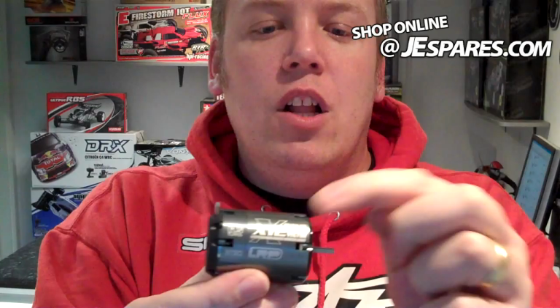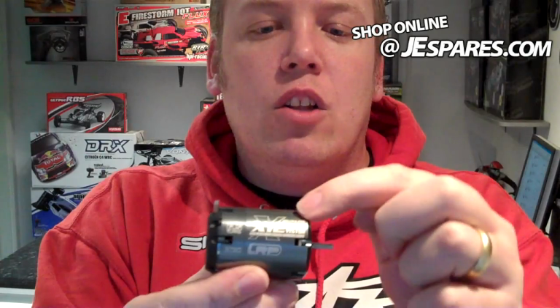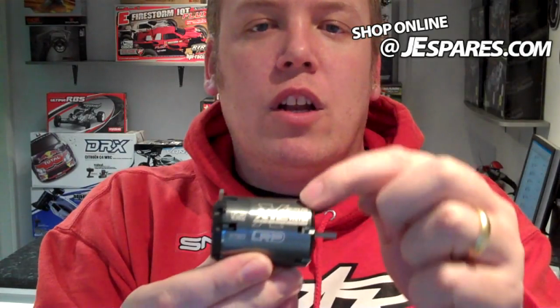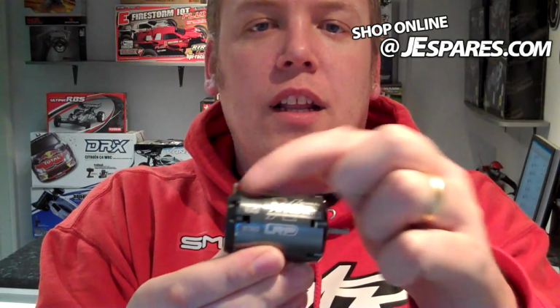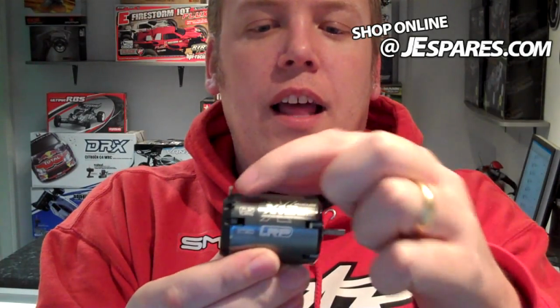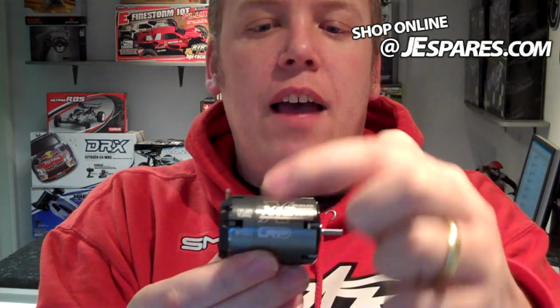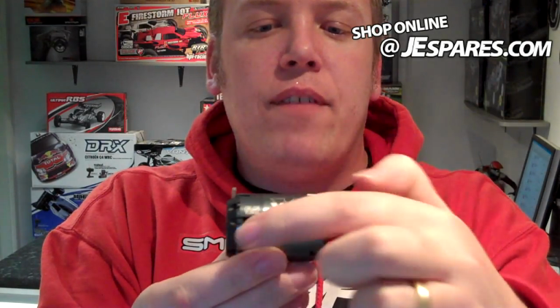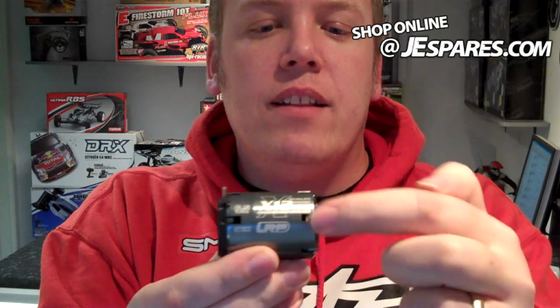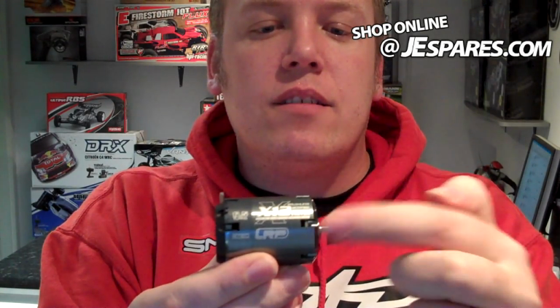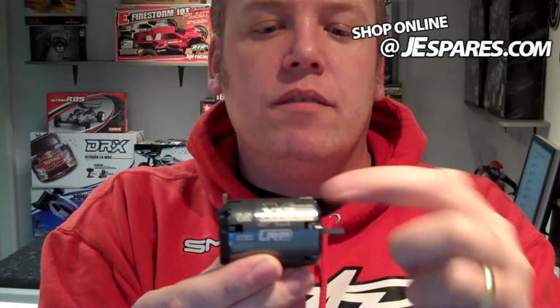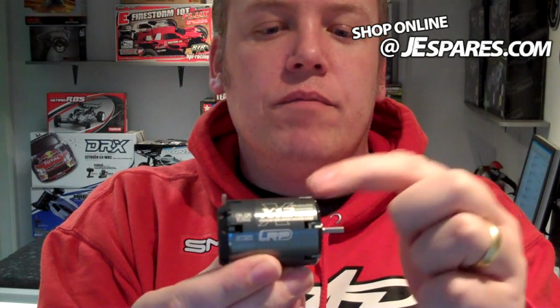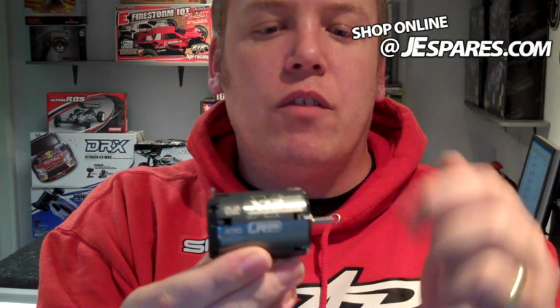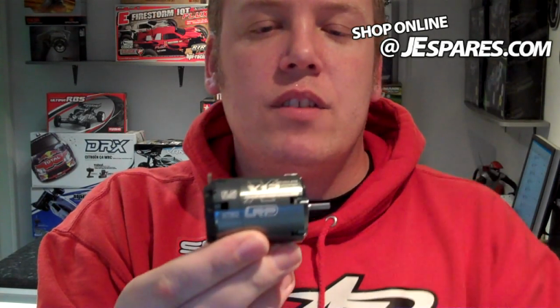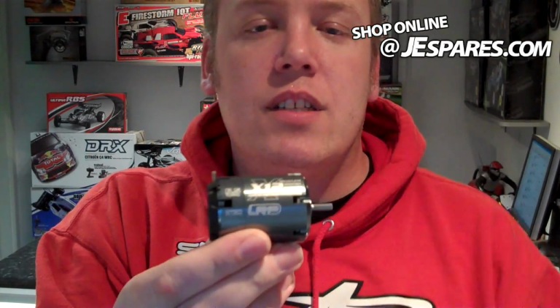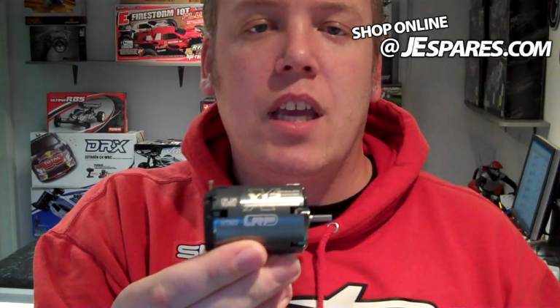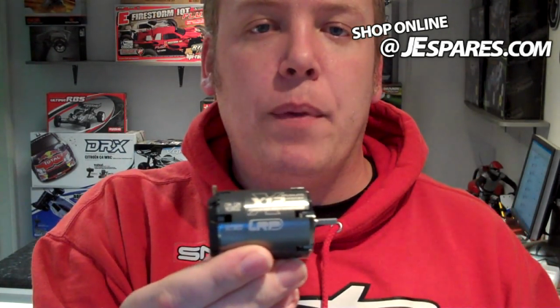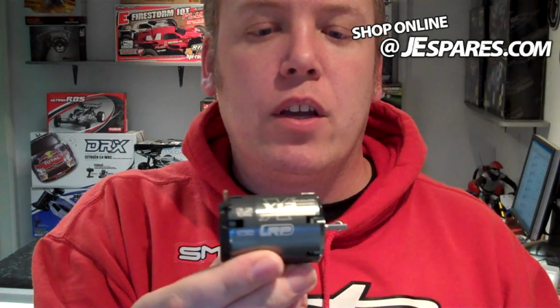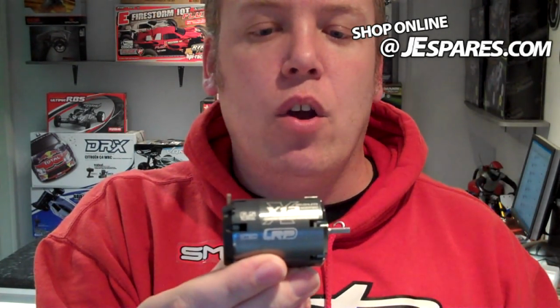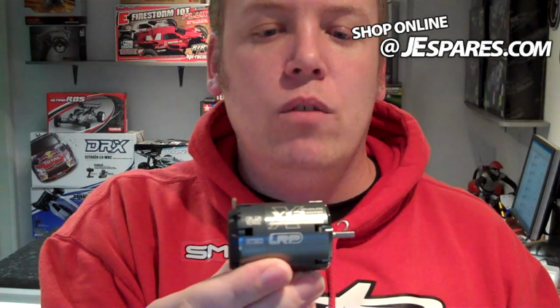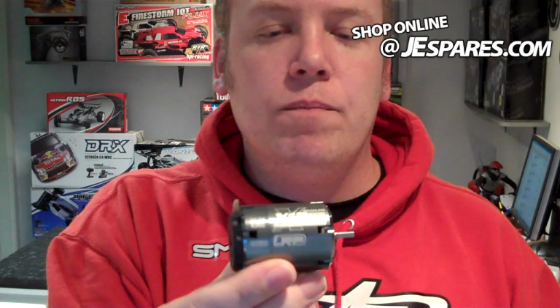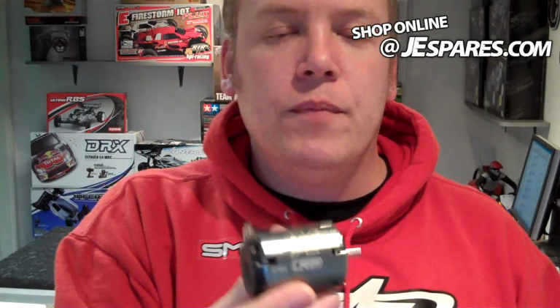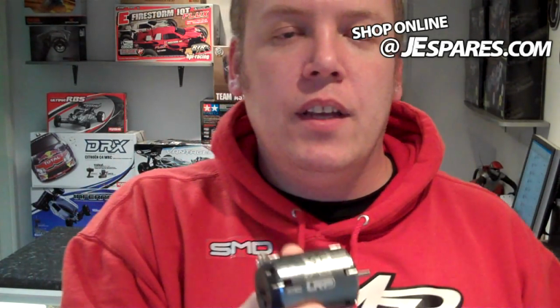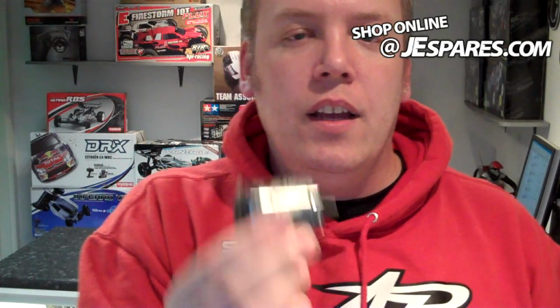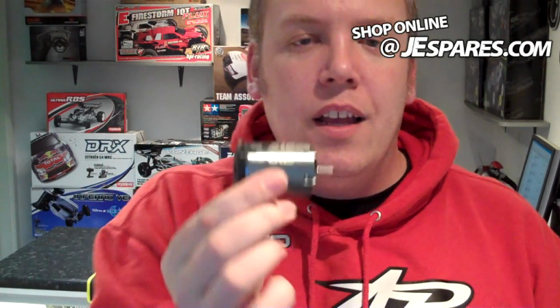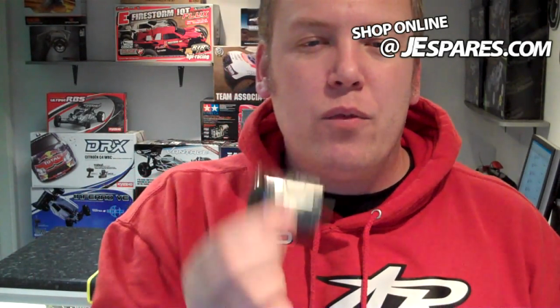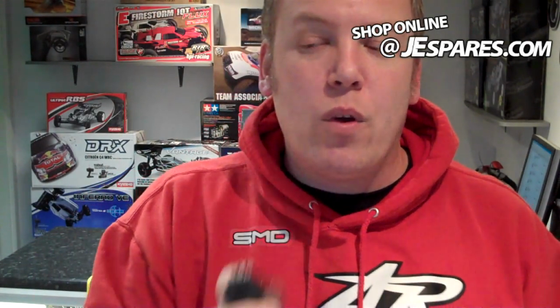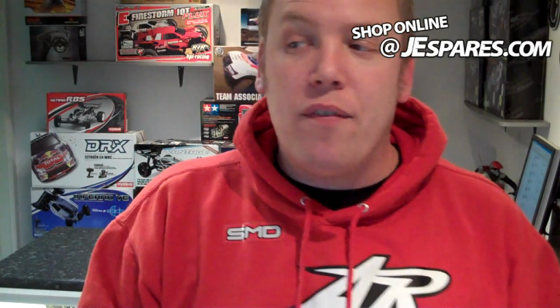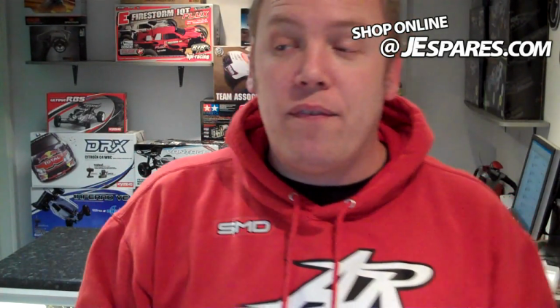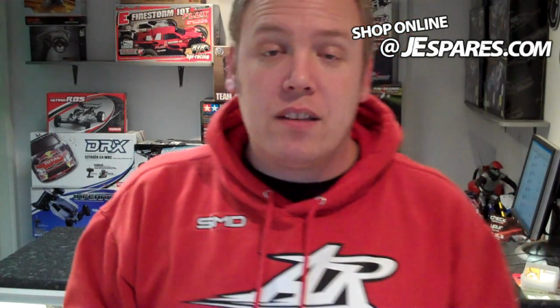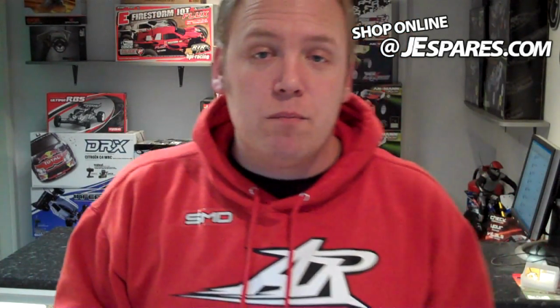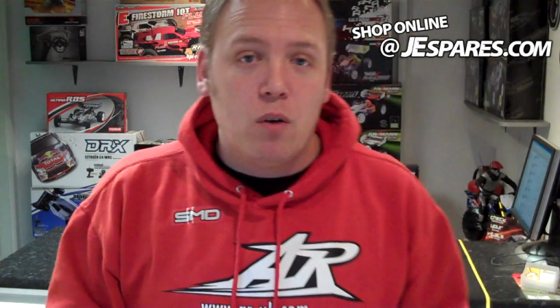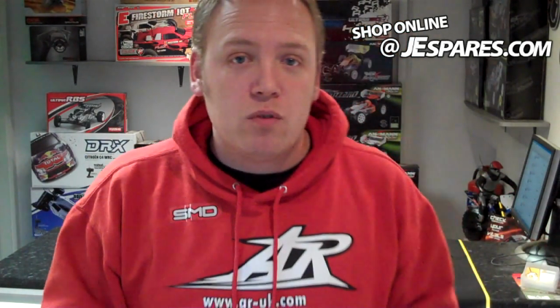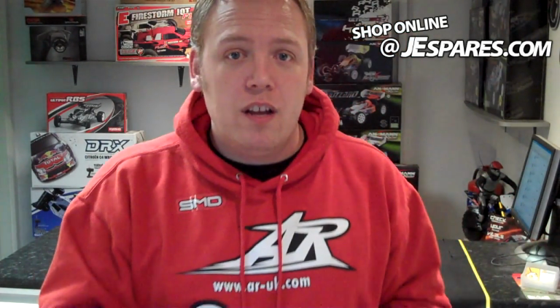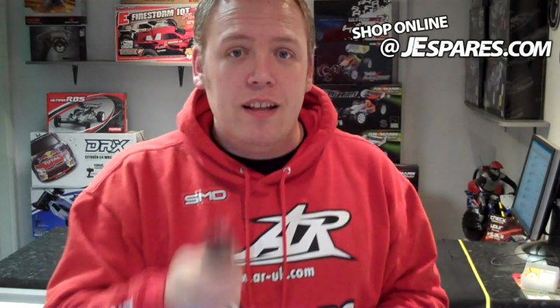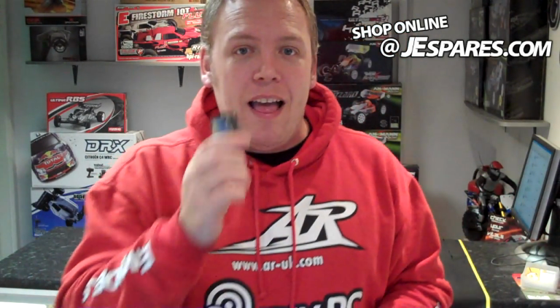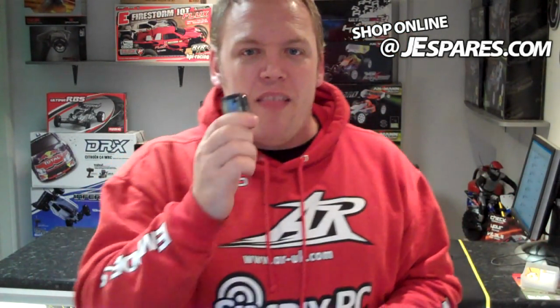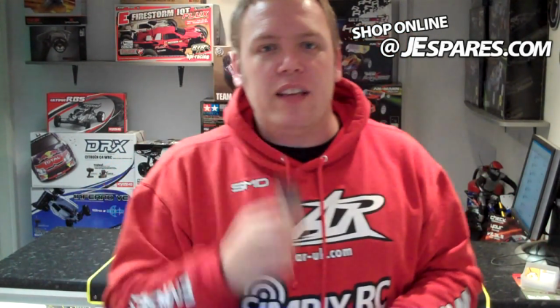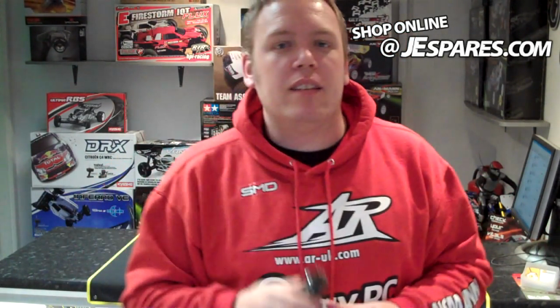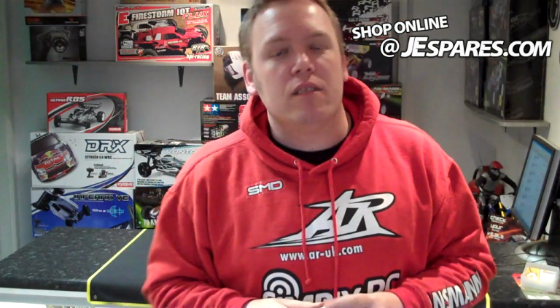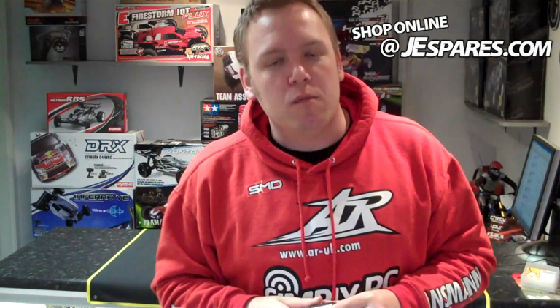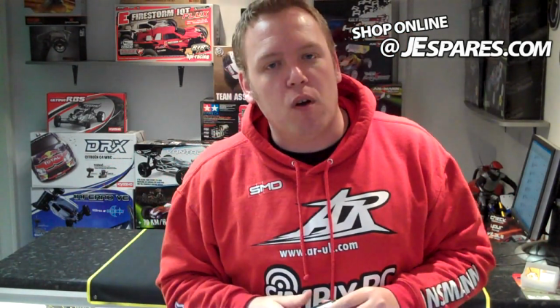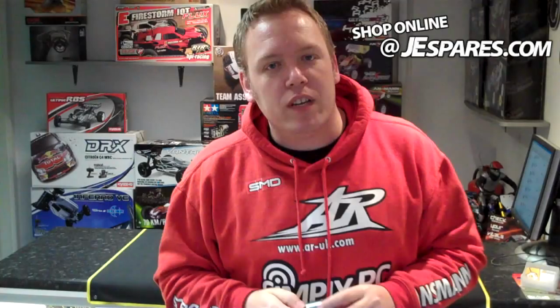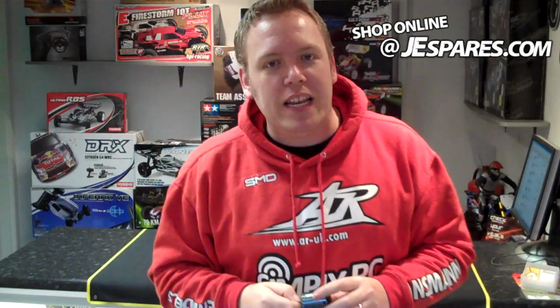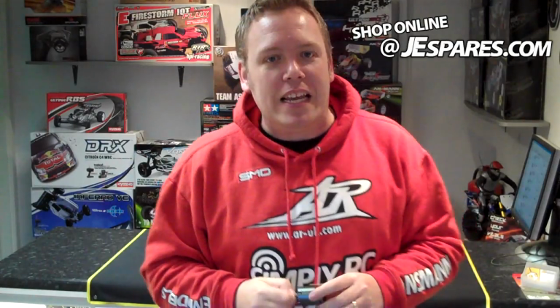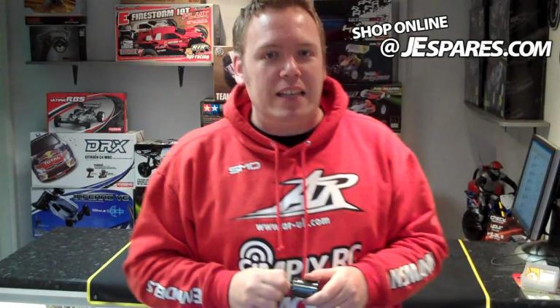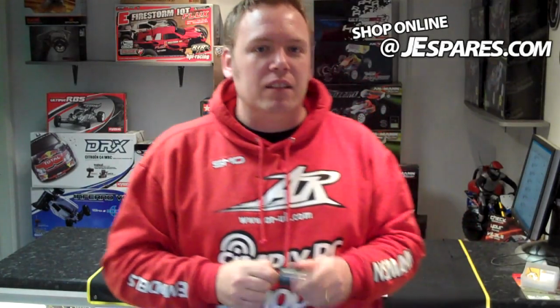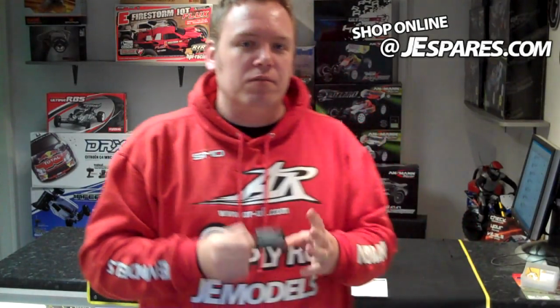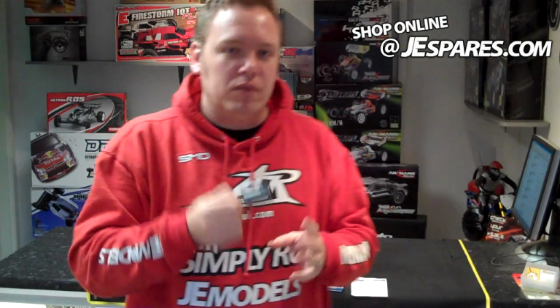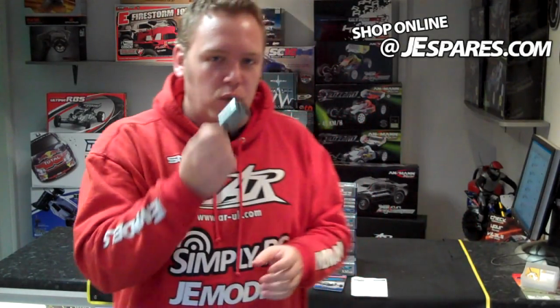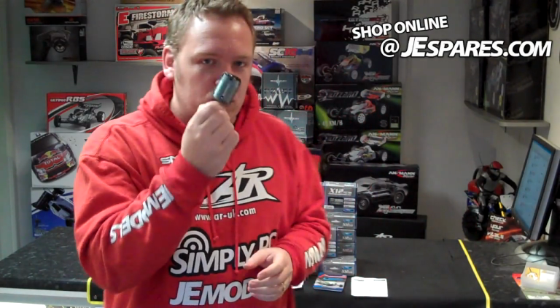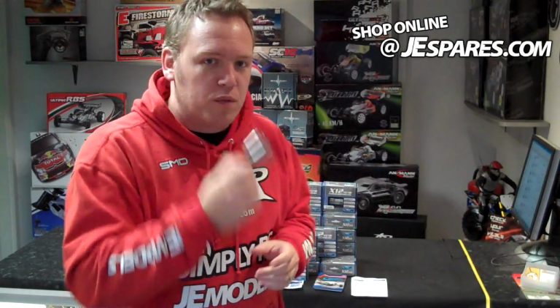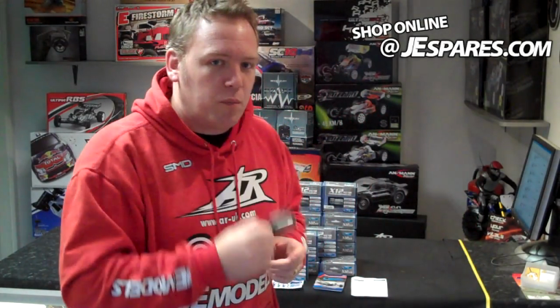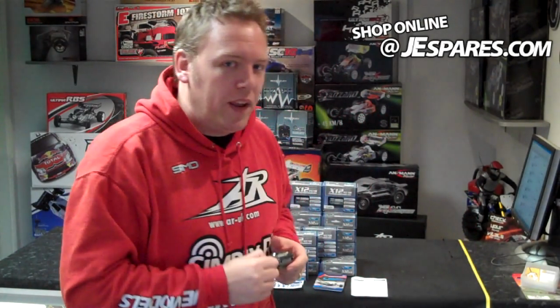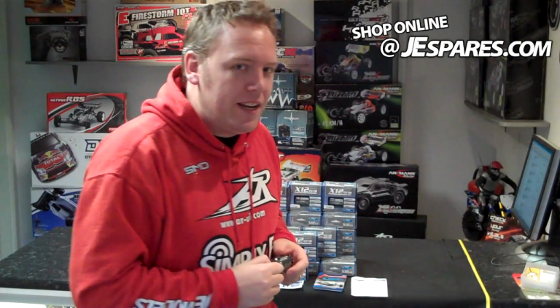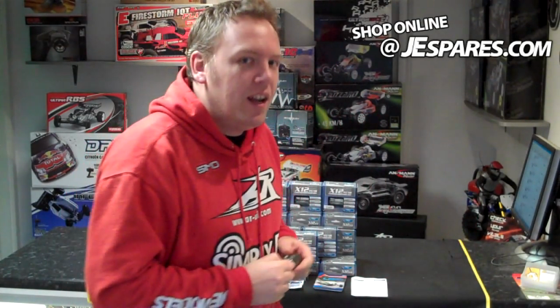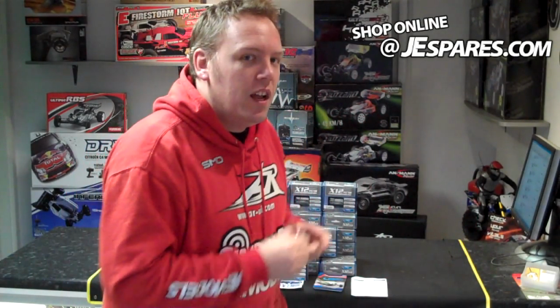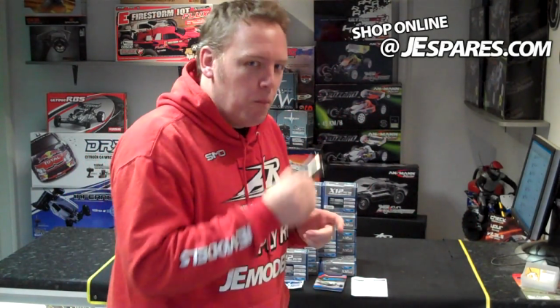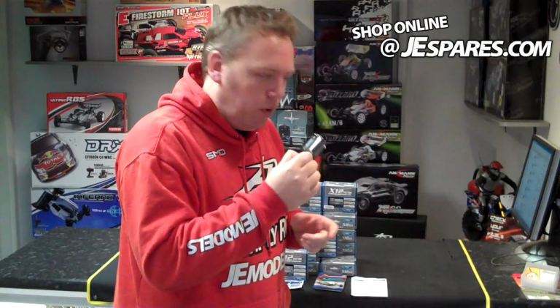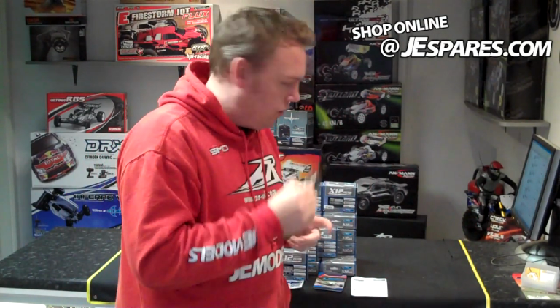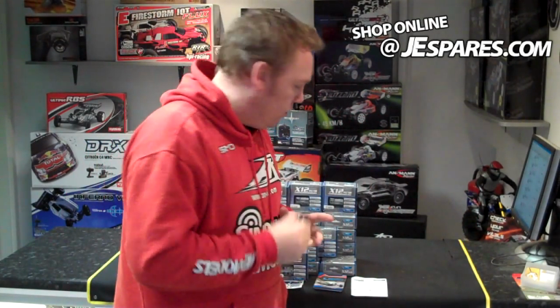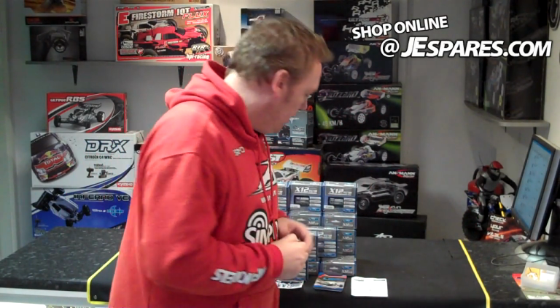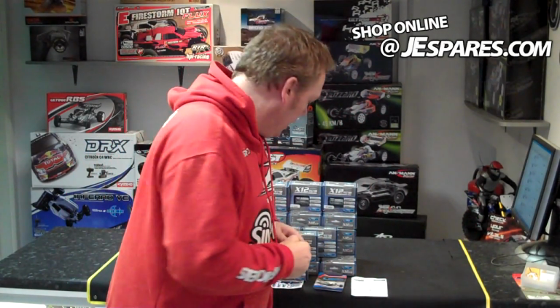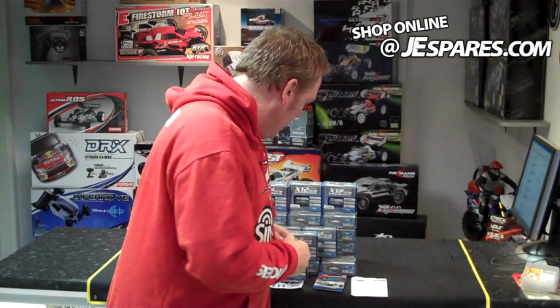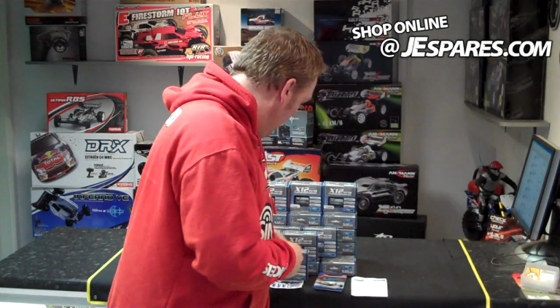A lot of little air vents, obviously, to keep it cool. If you want a fast motor, this is the motor you need. Want some speed? Put this one in your car.